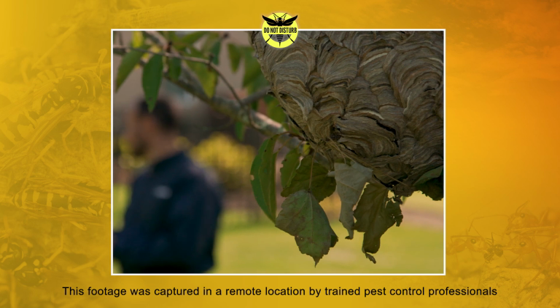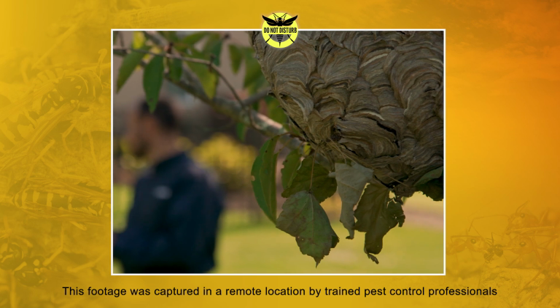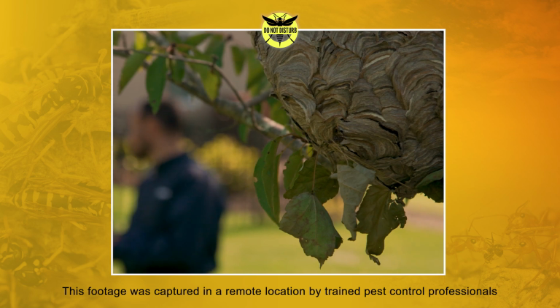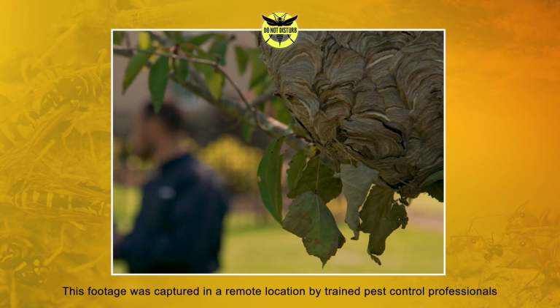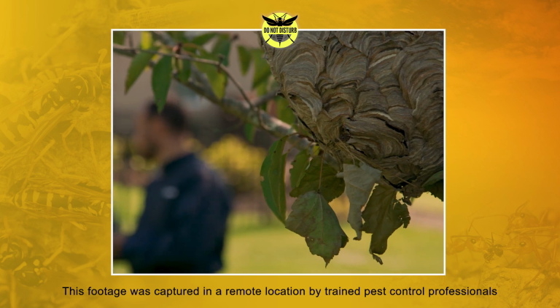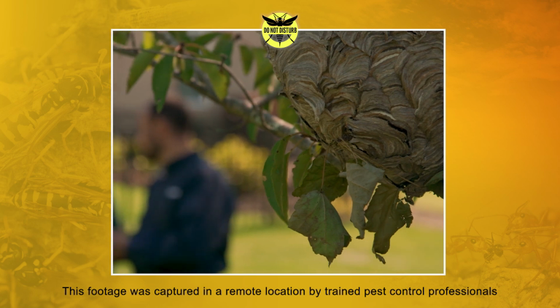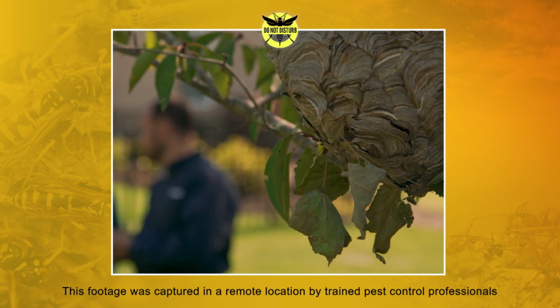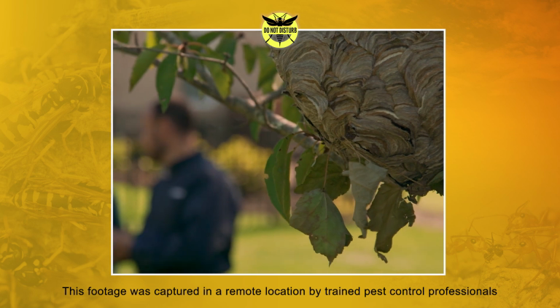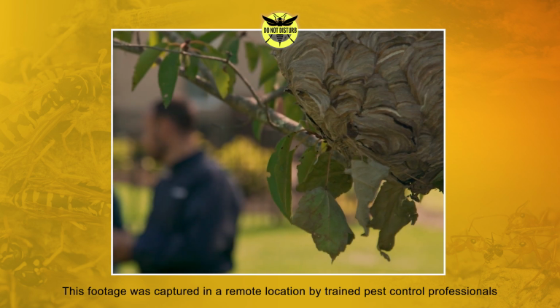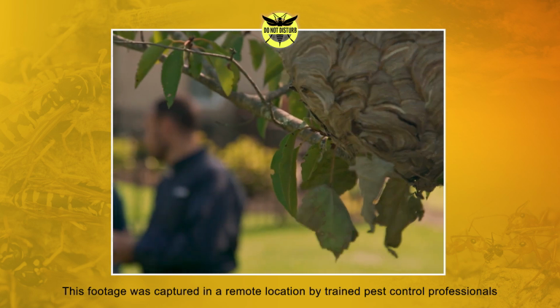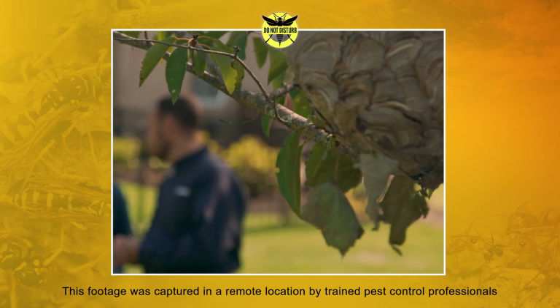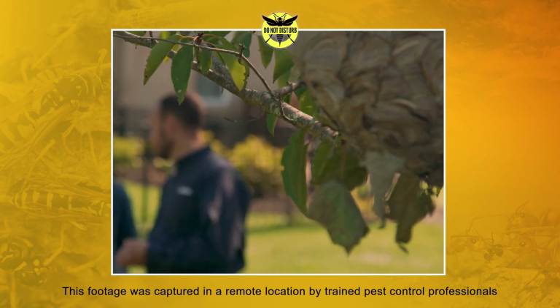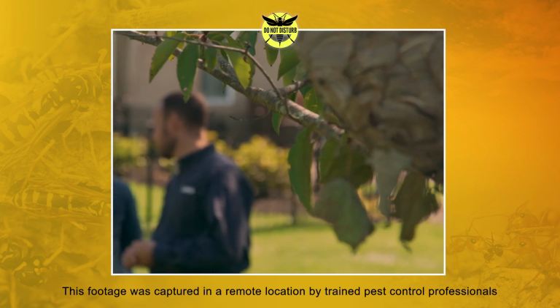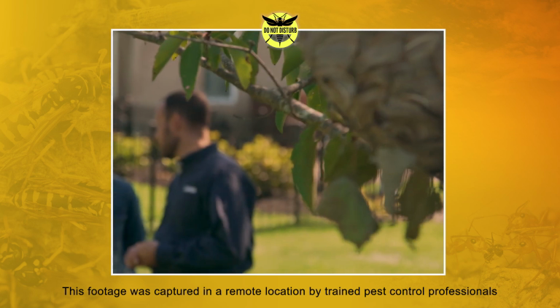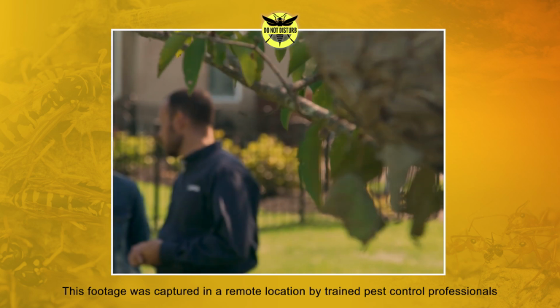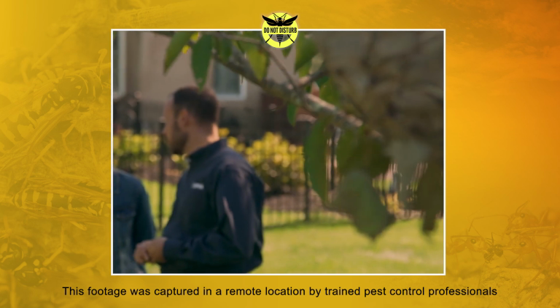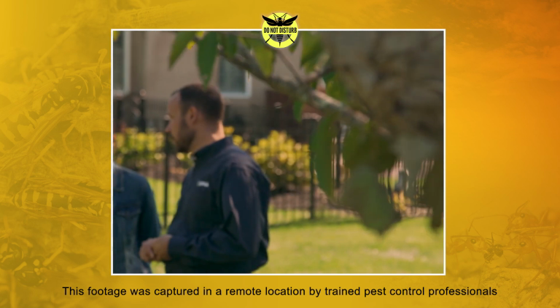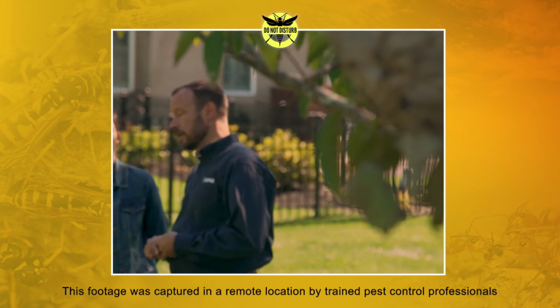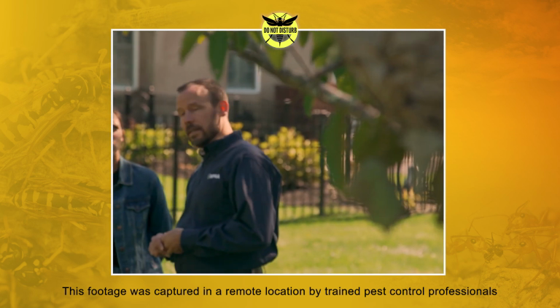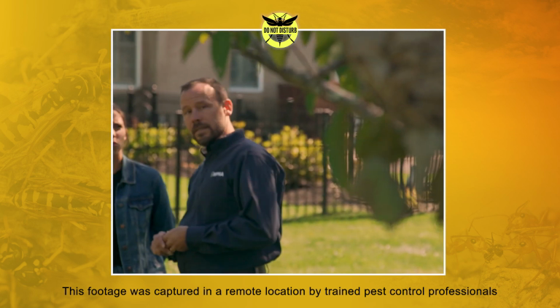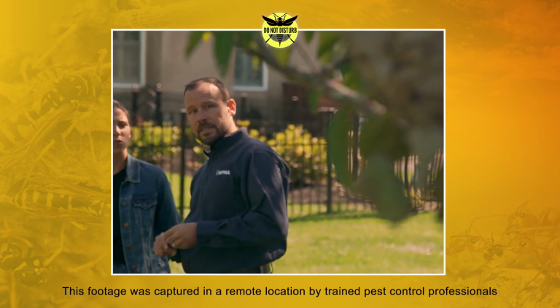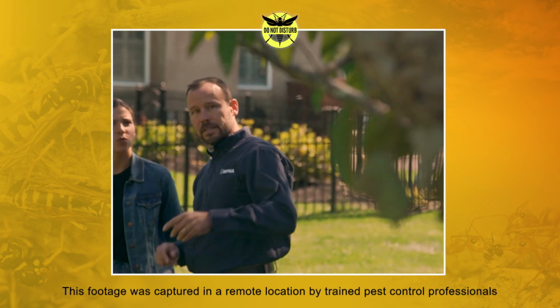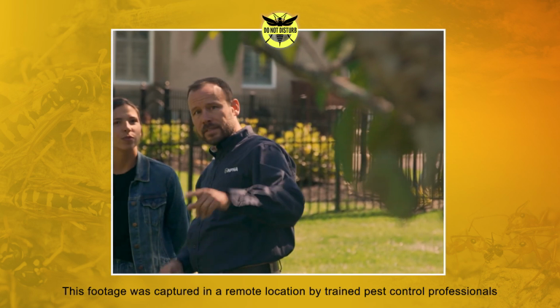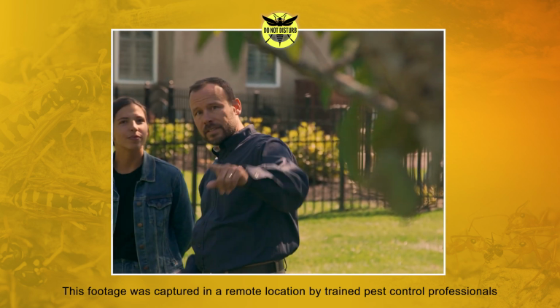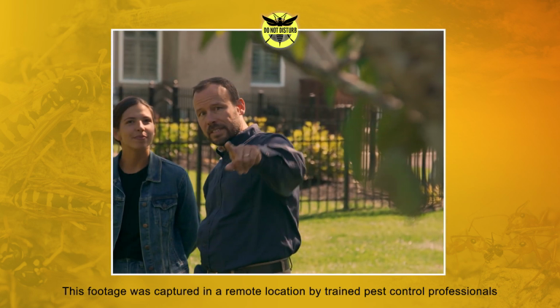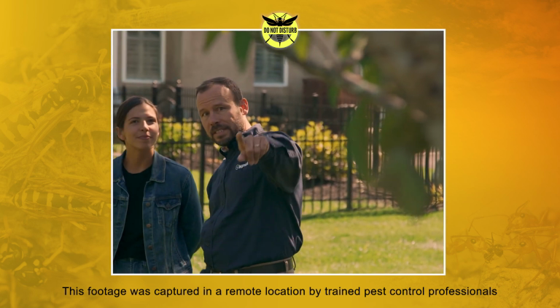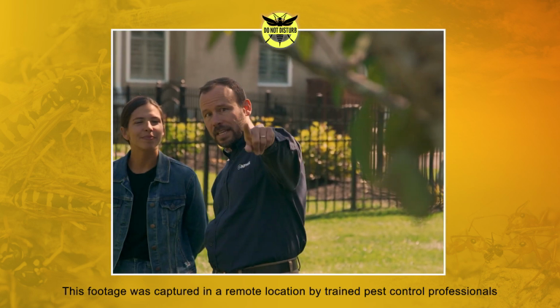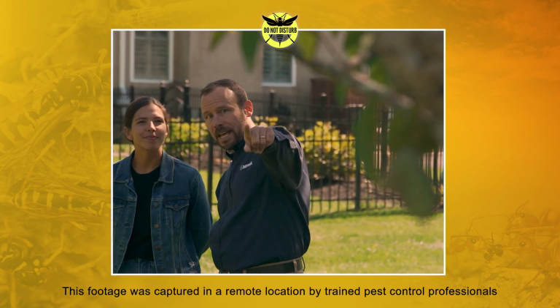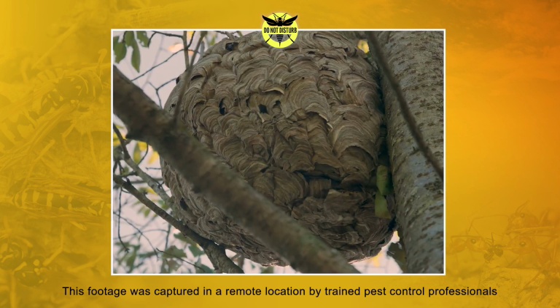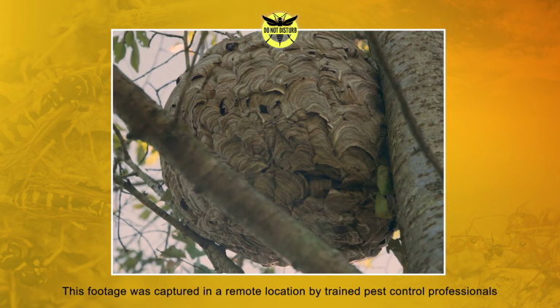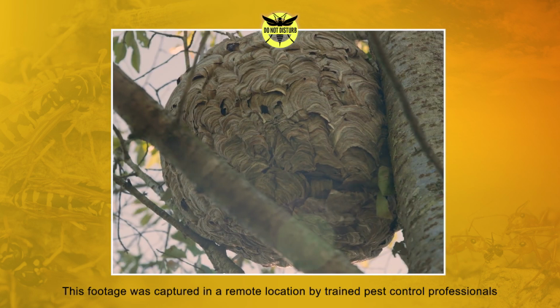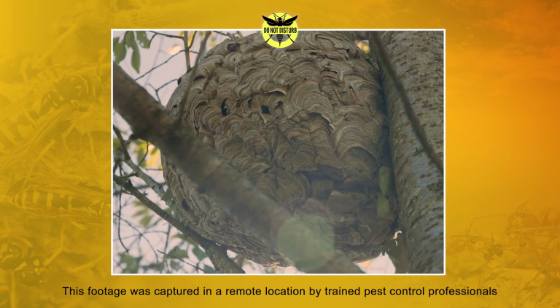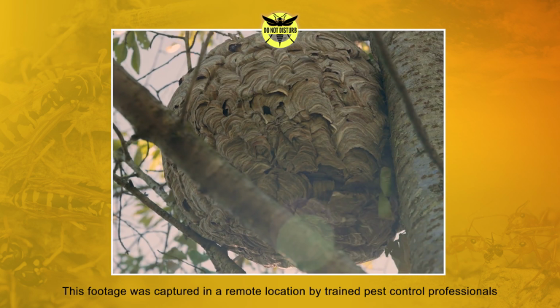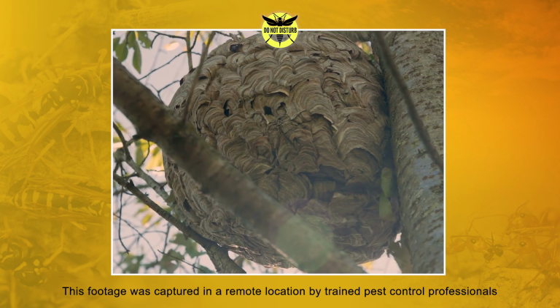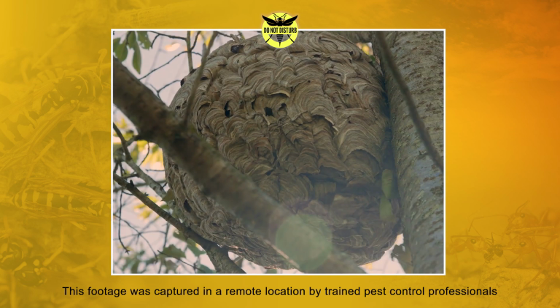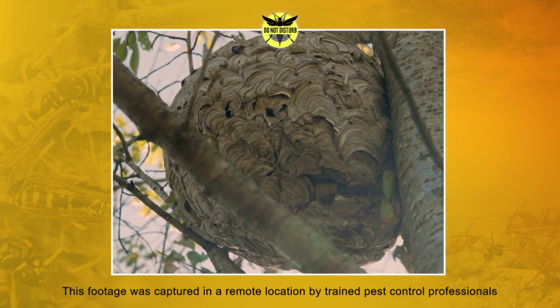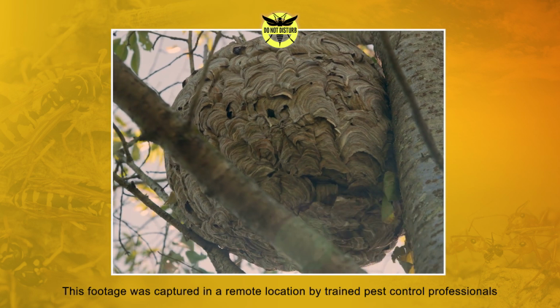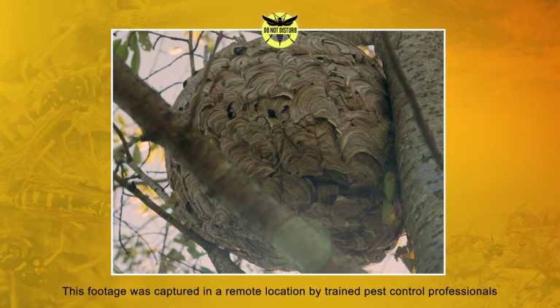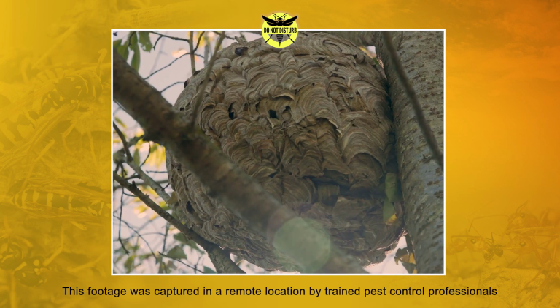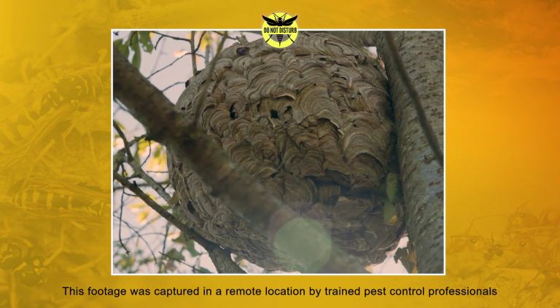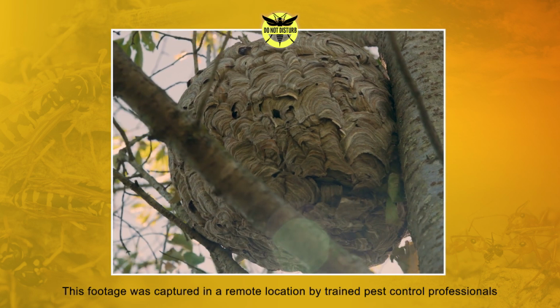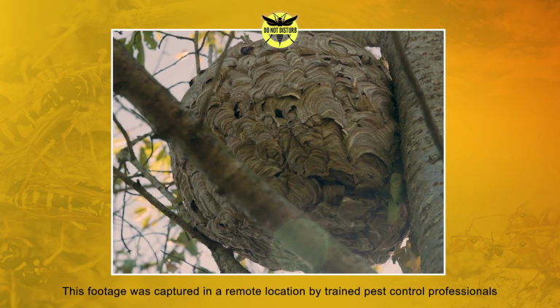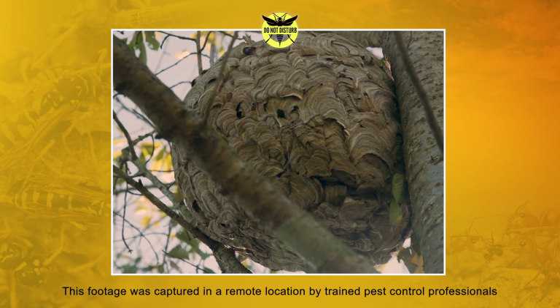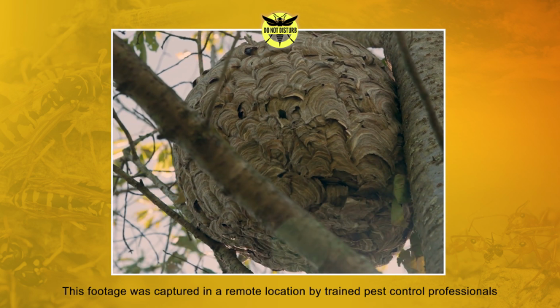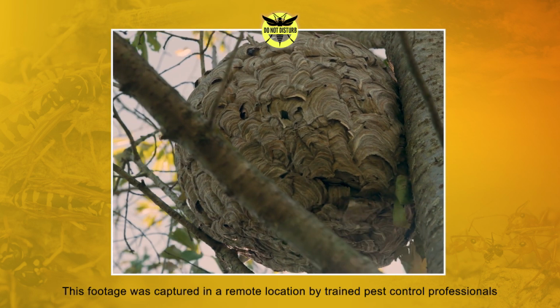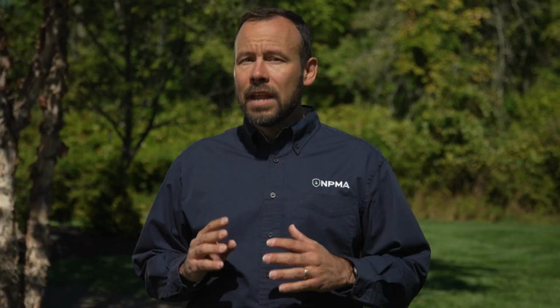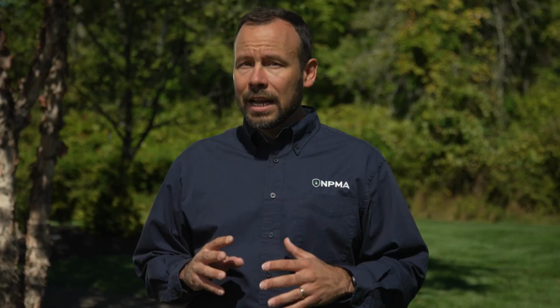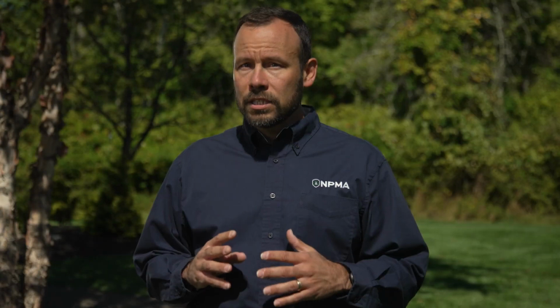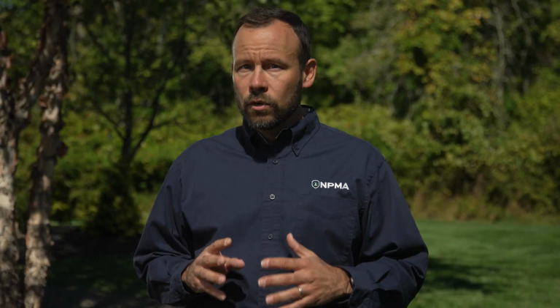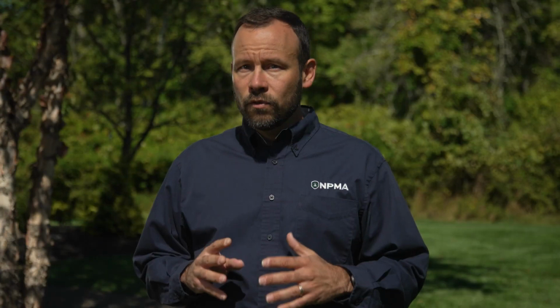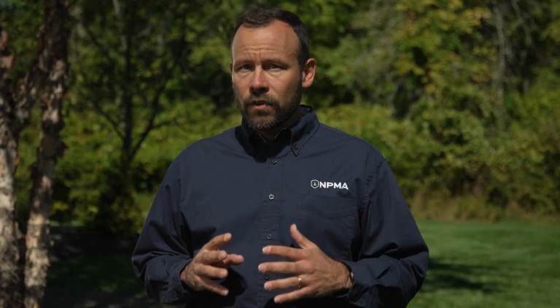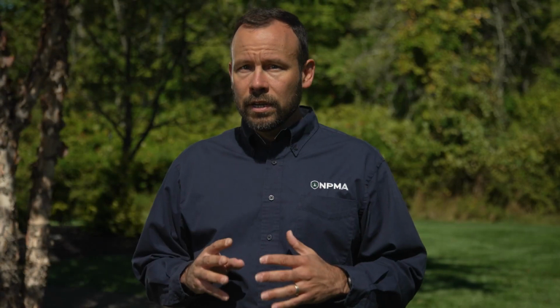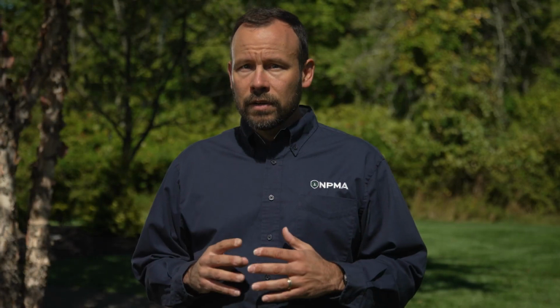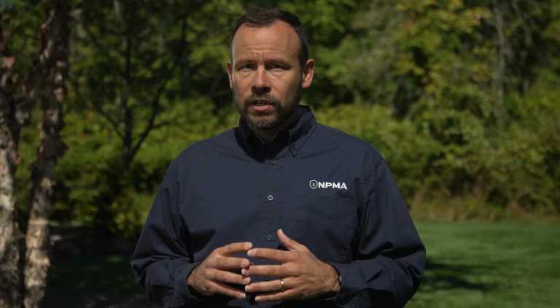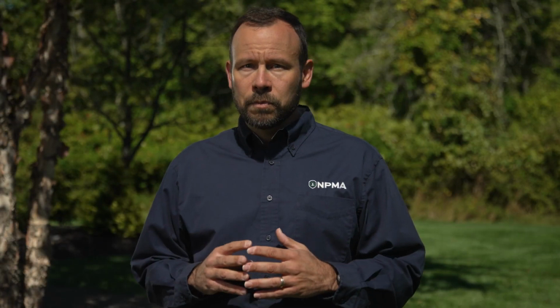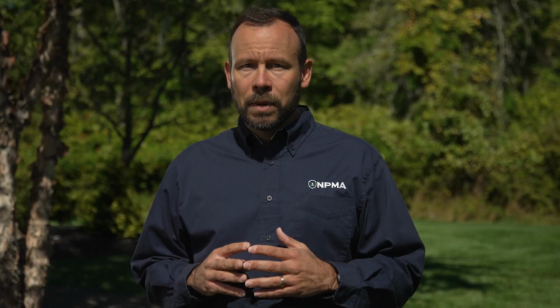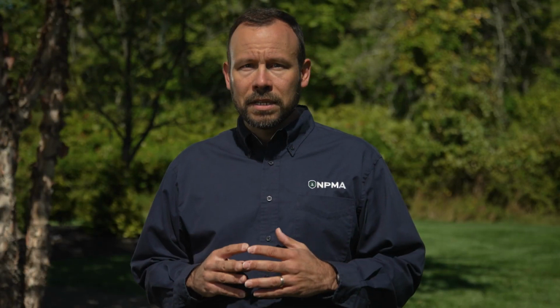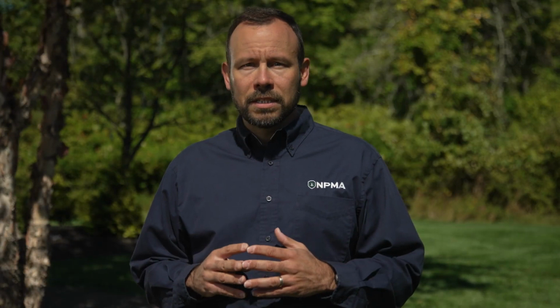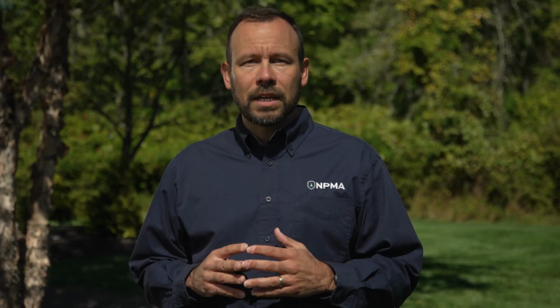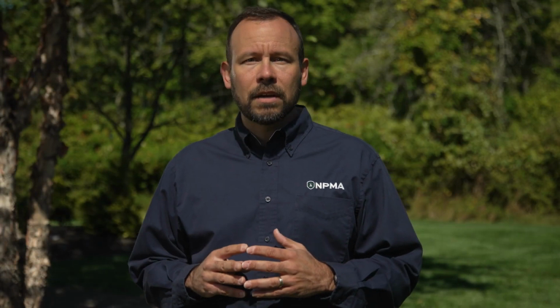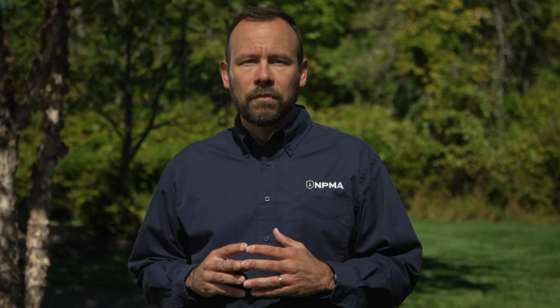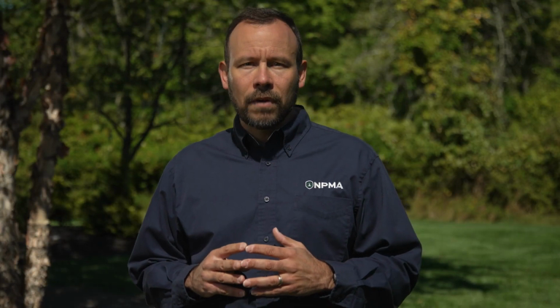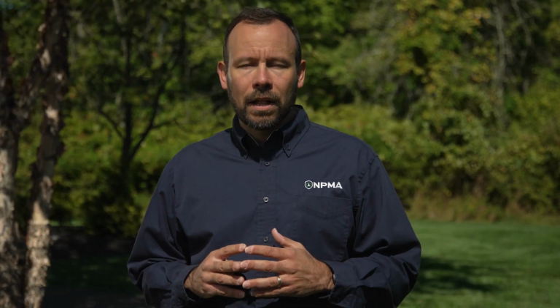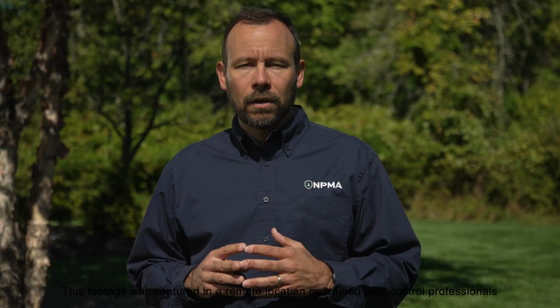Today we're going to show you just how easy it is to accidentally disturb these pests and the not-so-friendly responses that could follow.